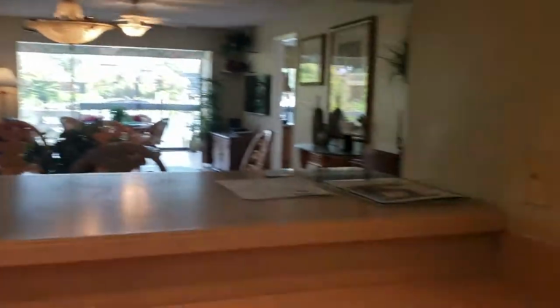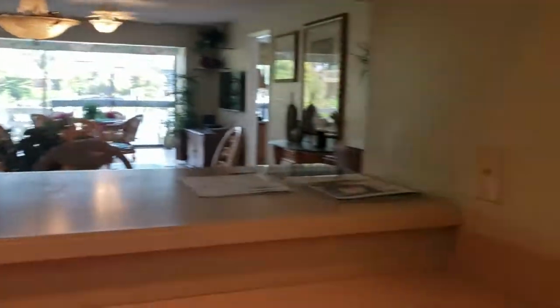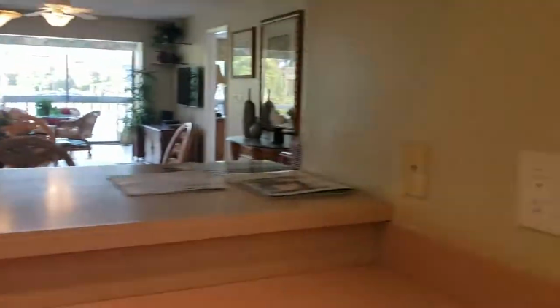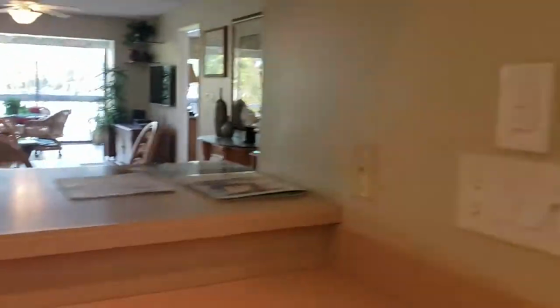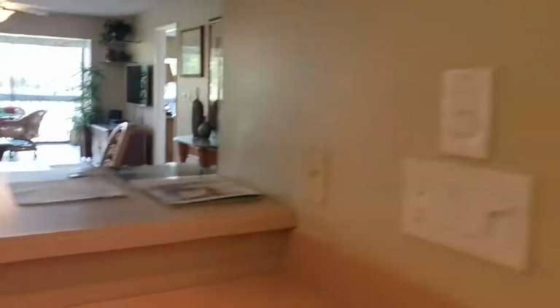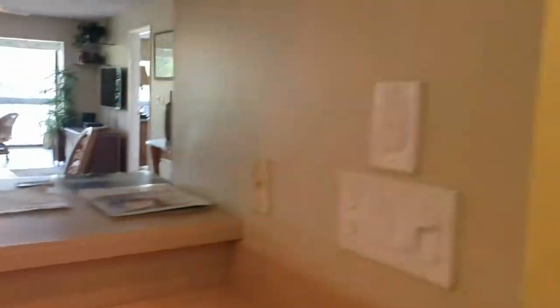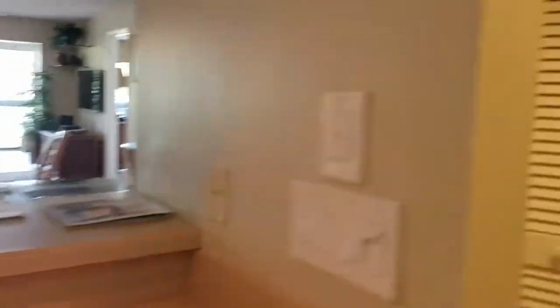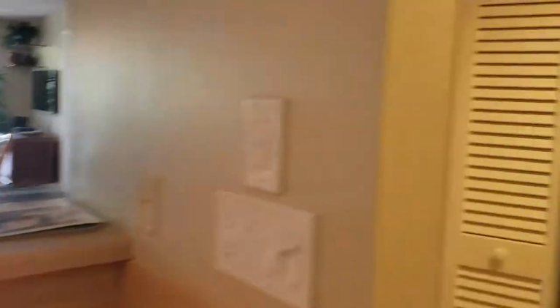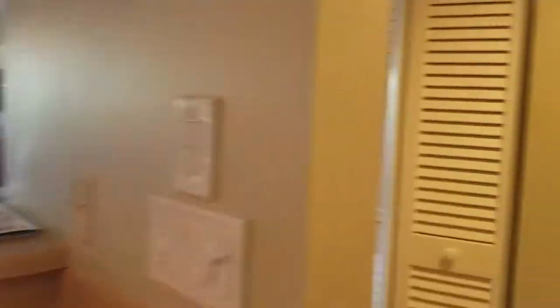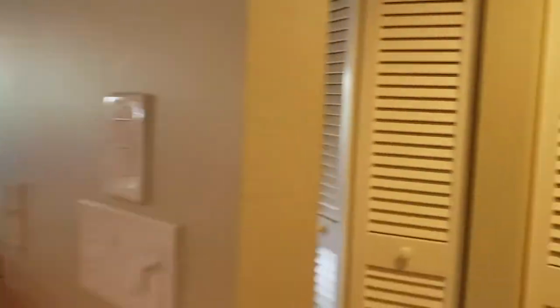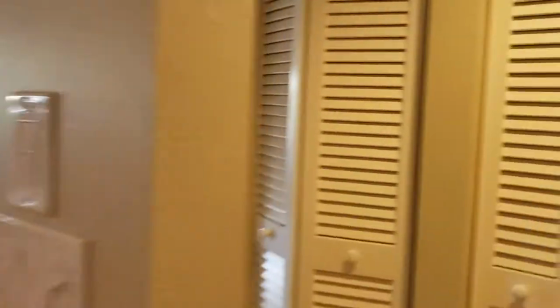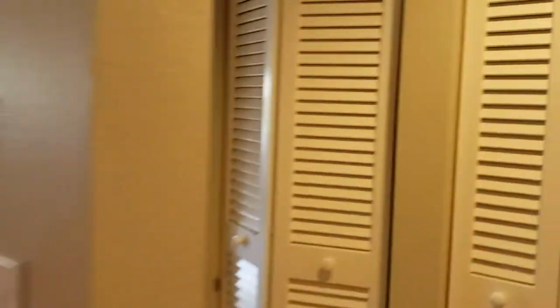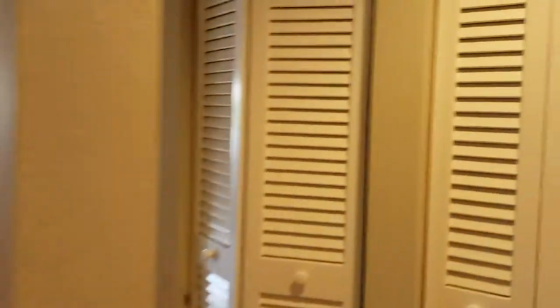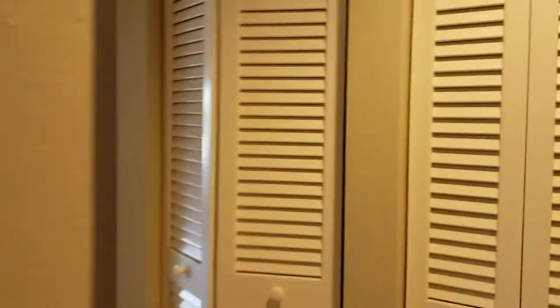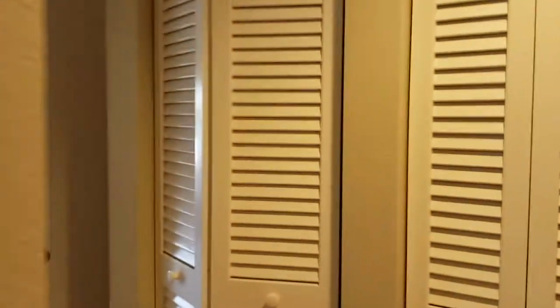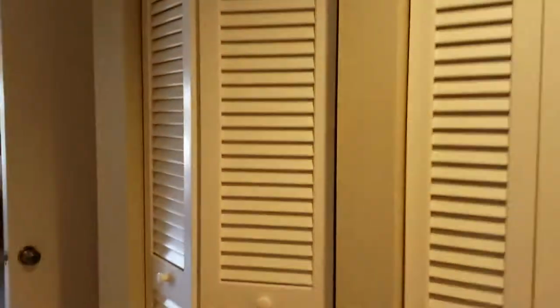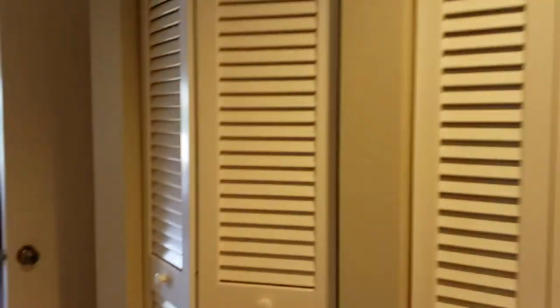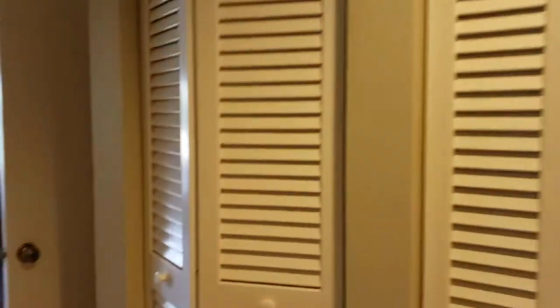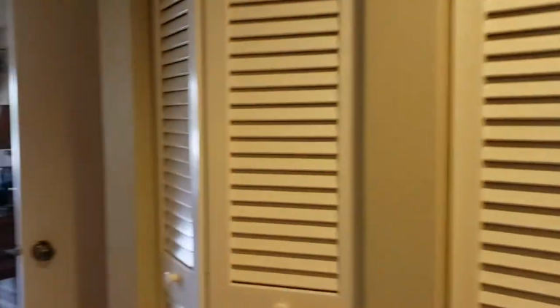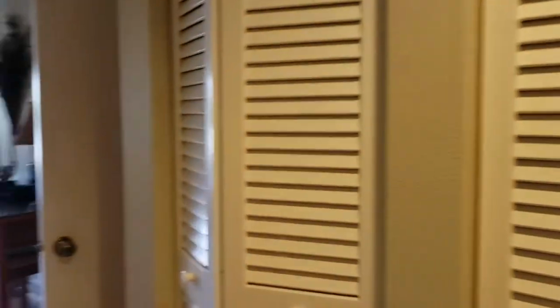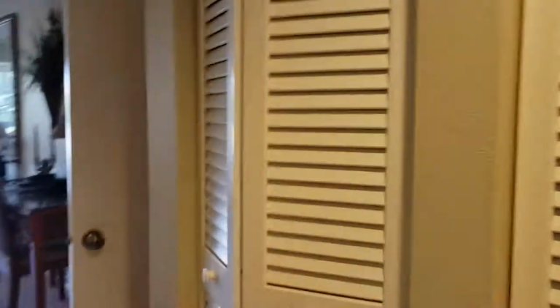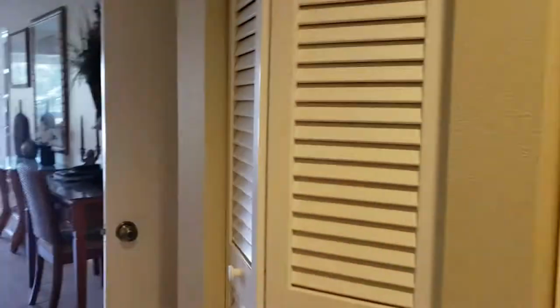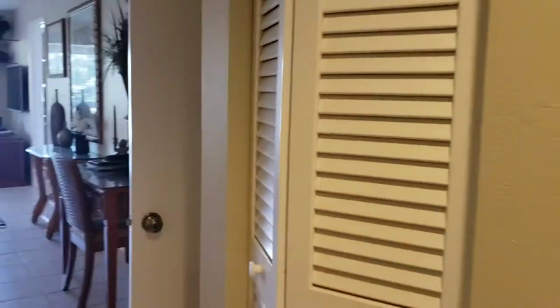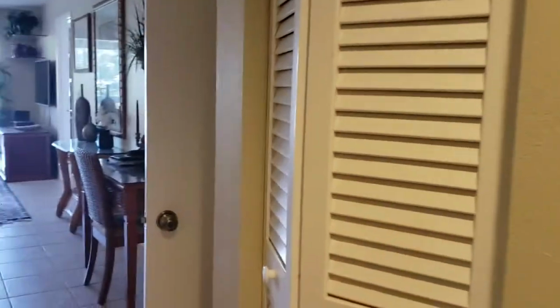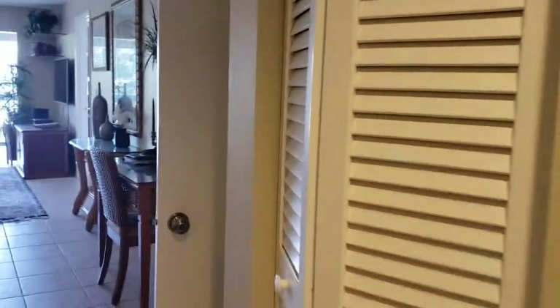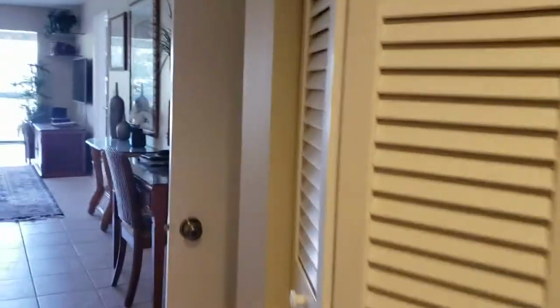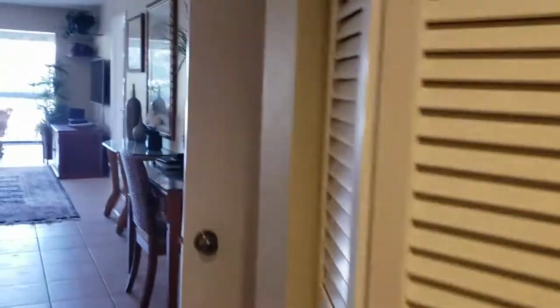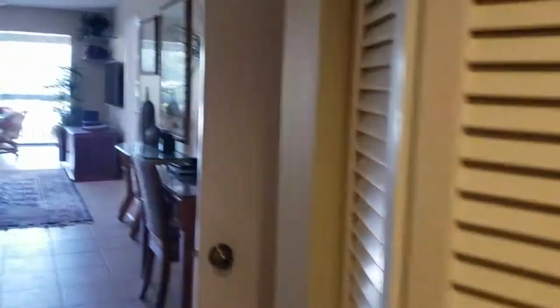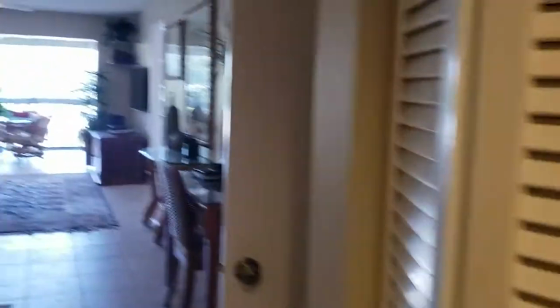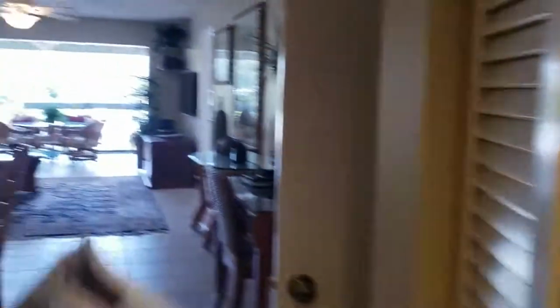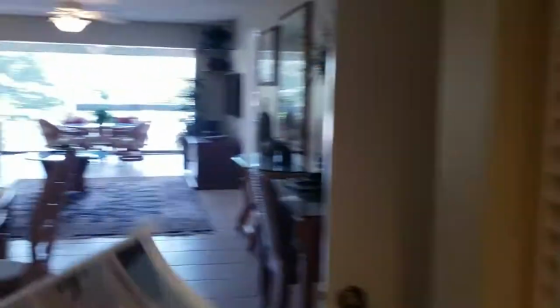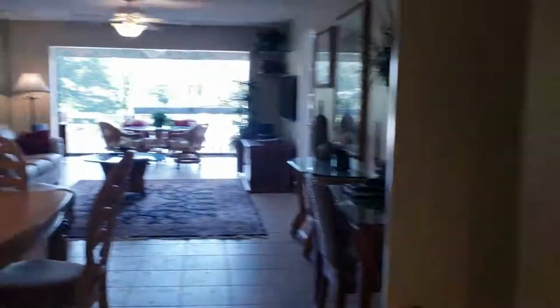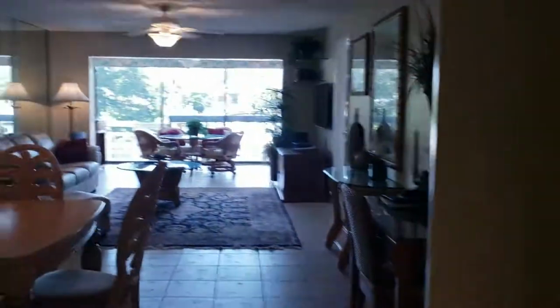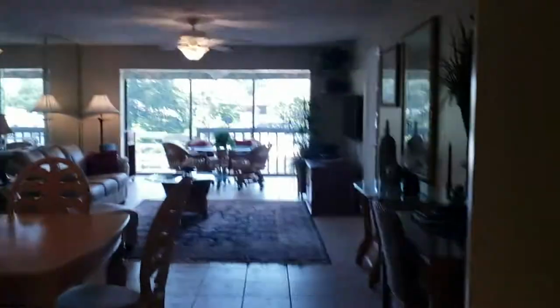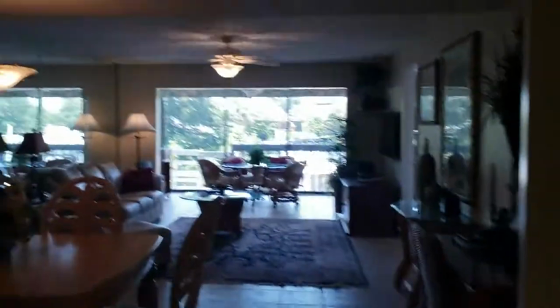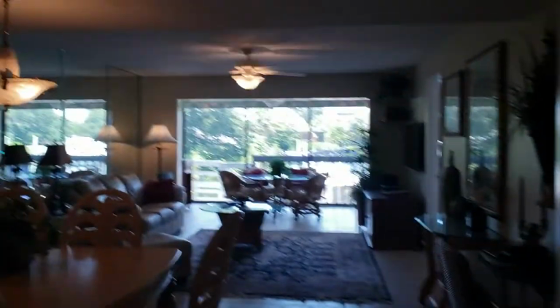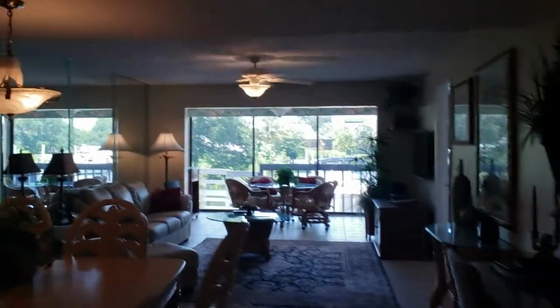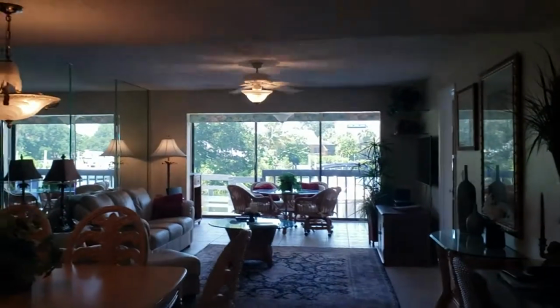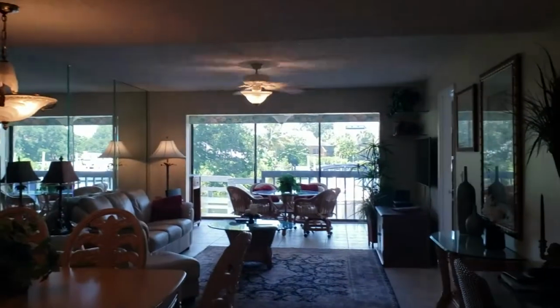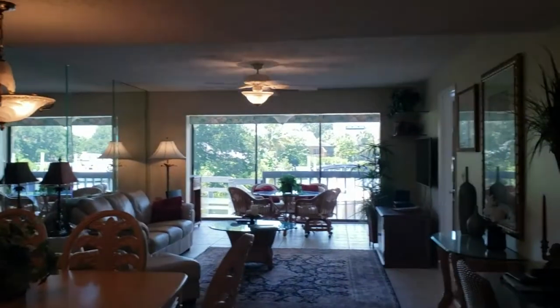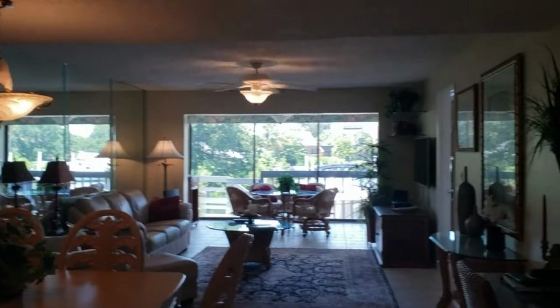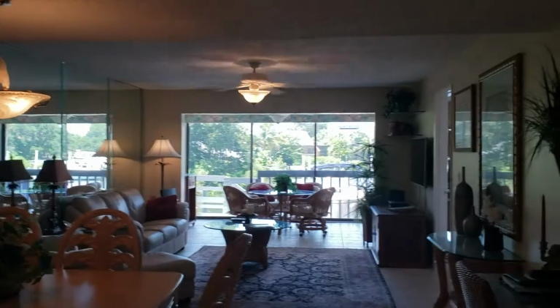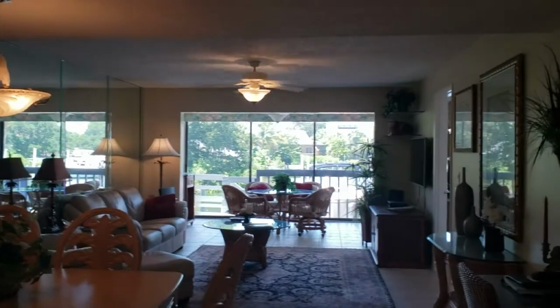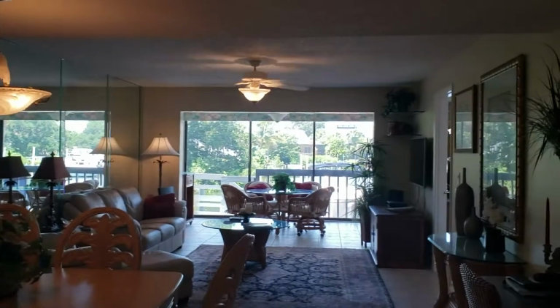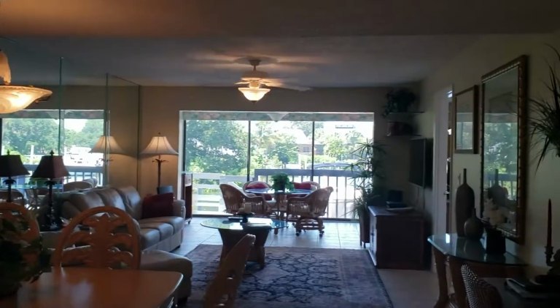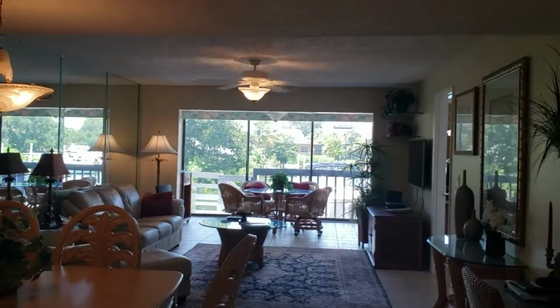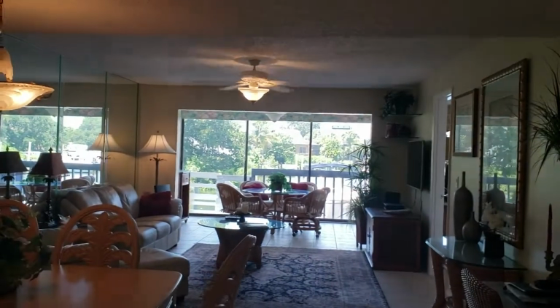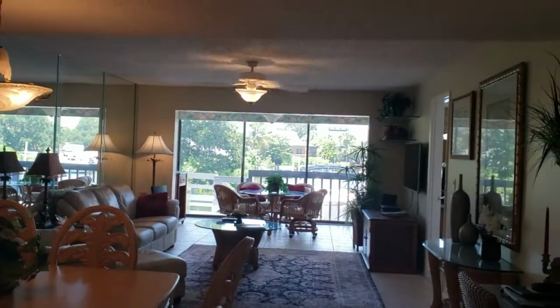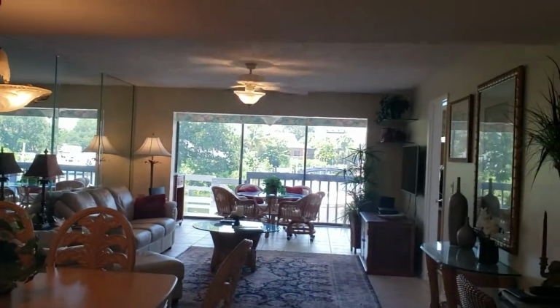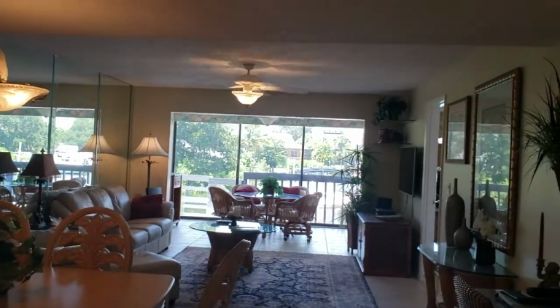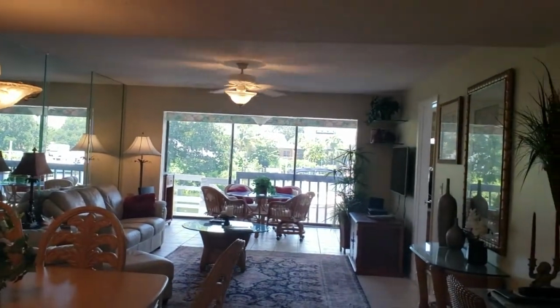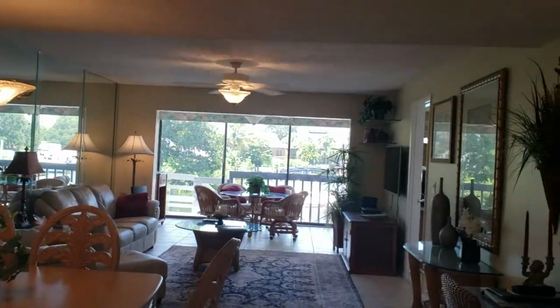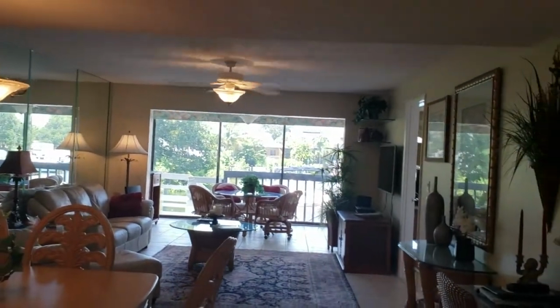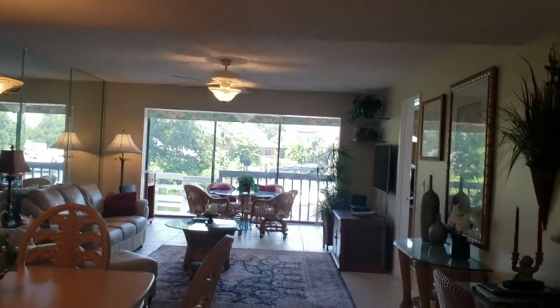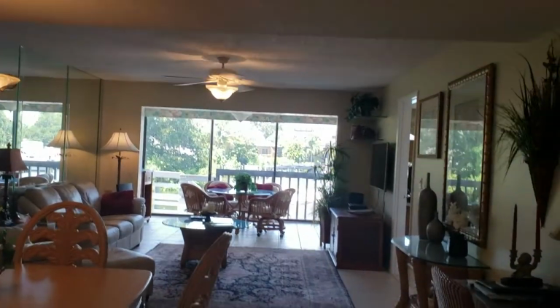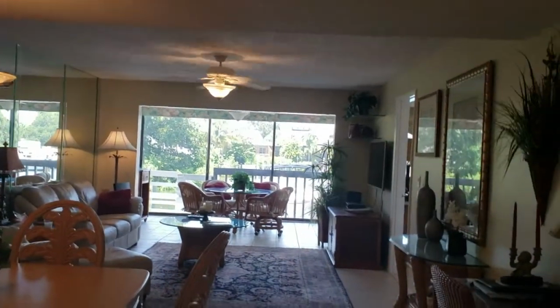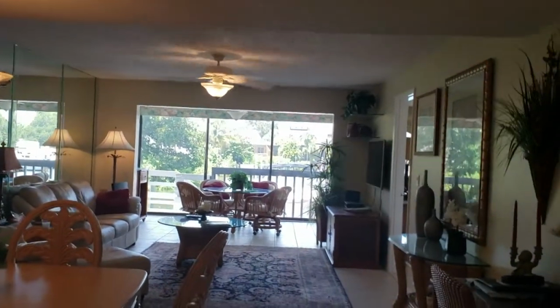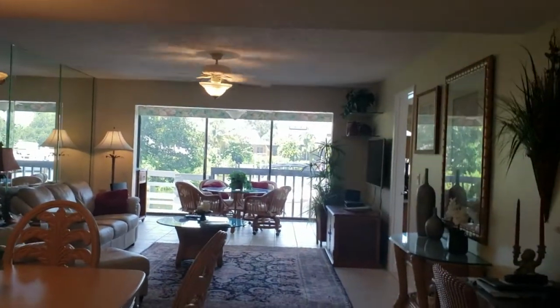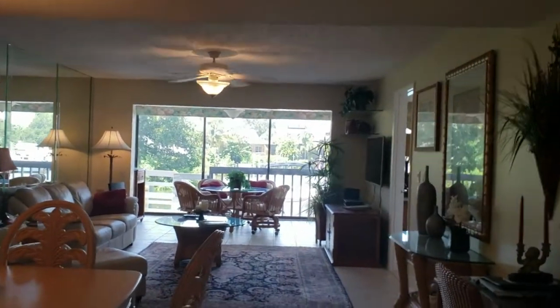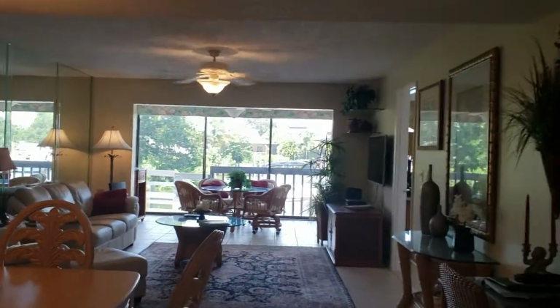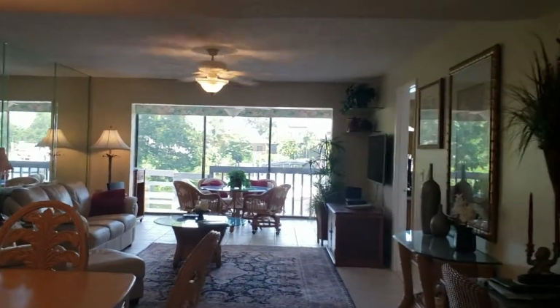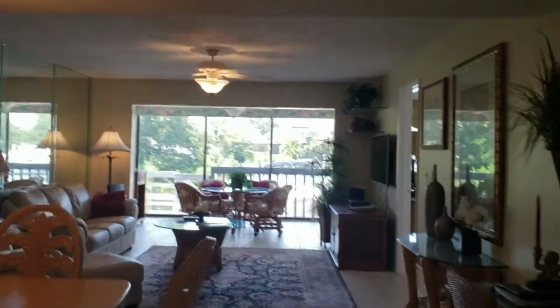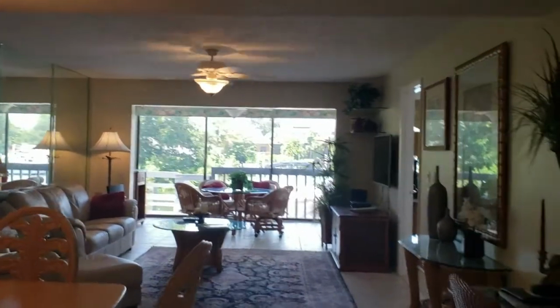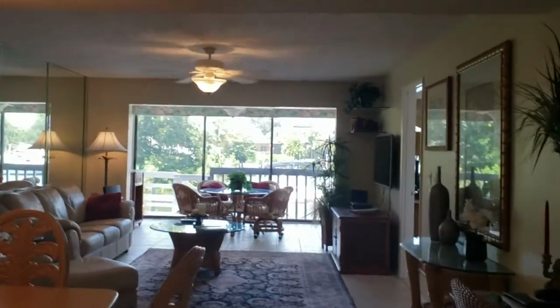The ceiling height in the kitchen area is only about 7 feet, but in the main living area it is 8 feet.